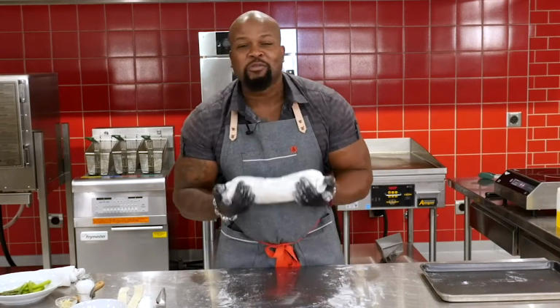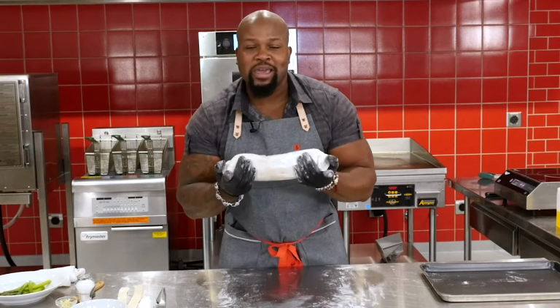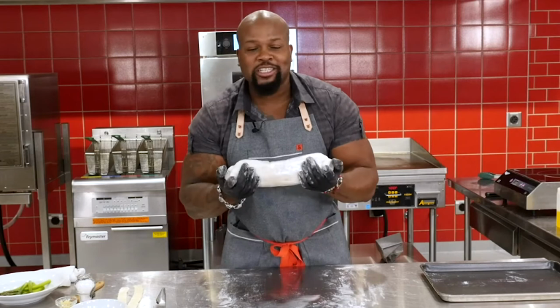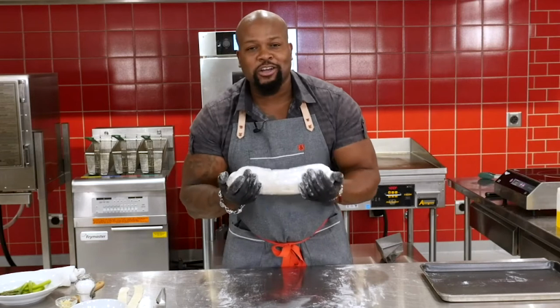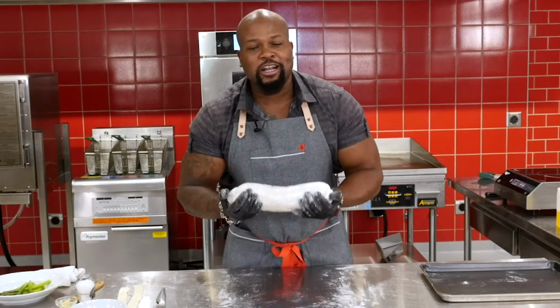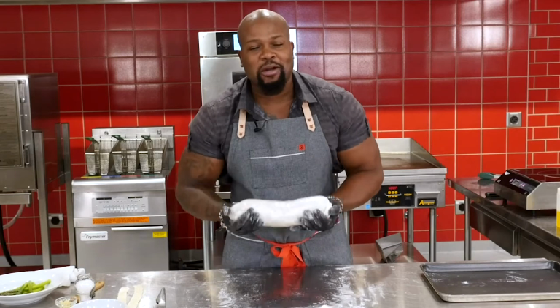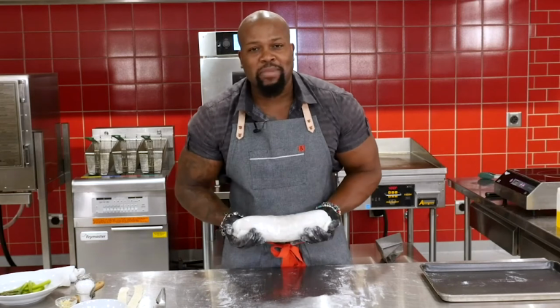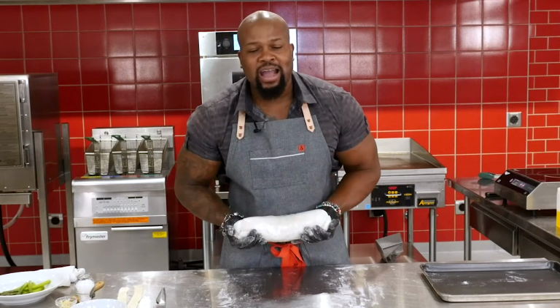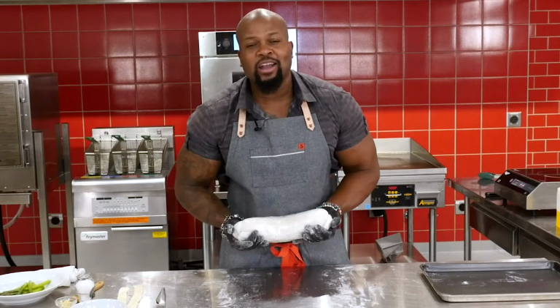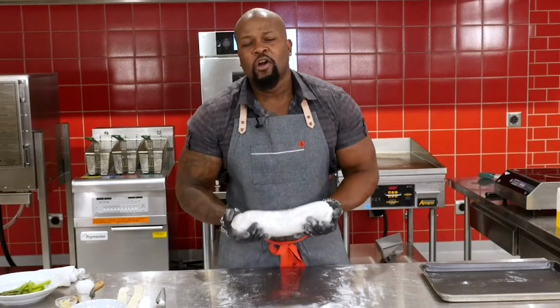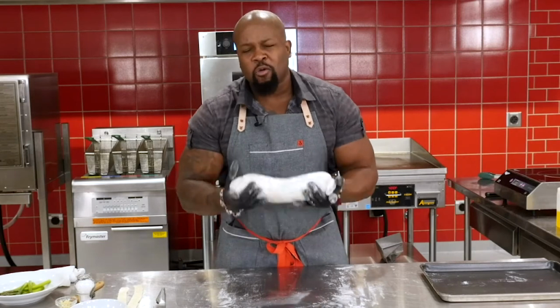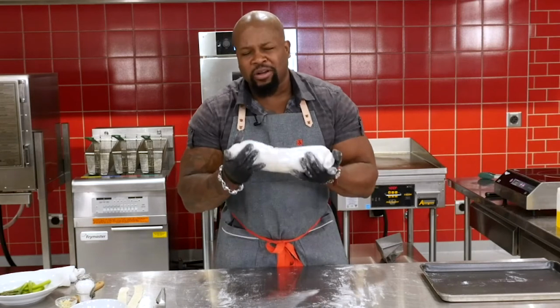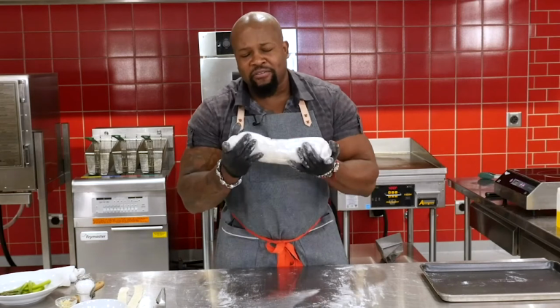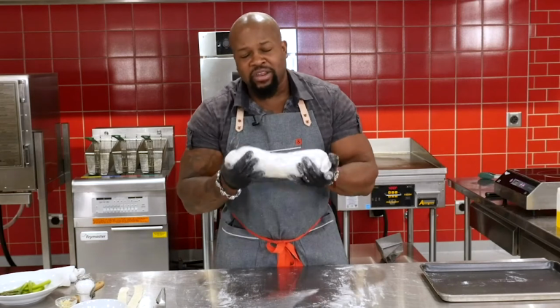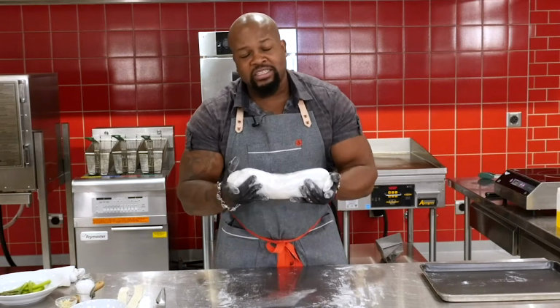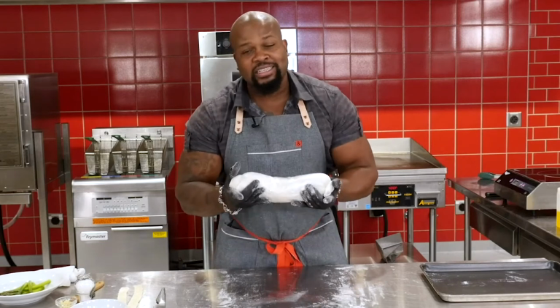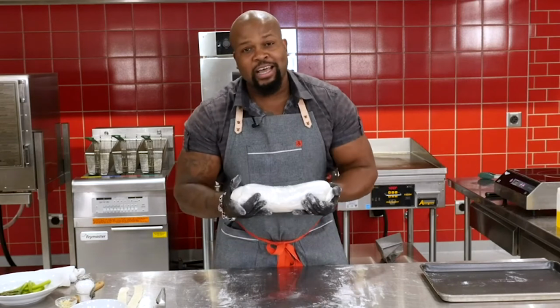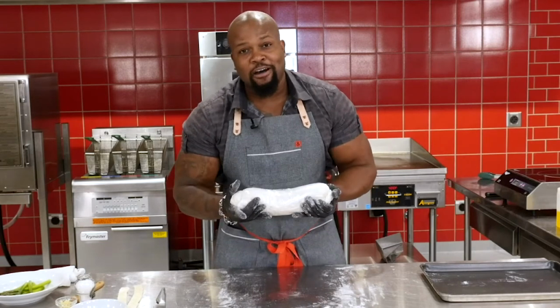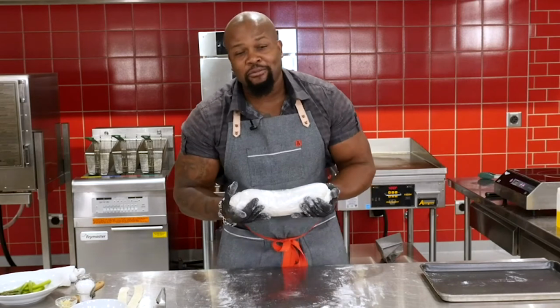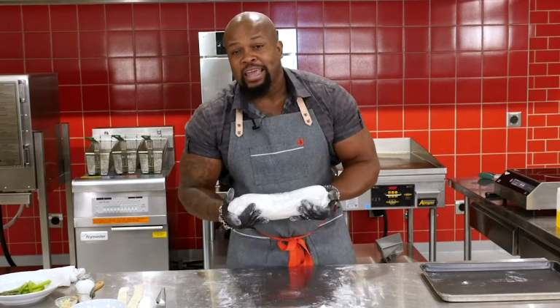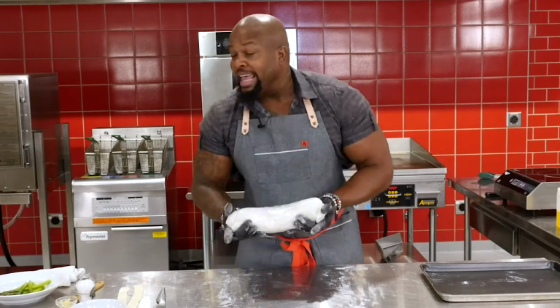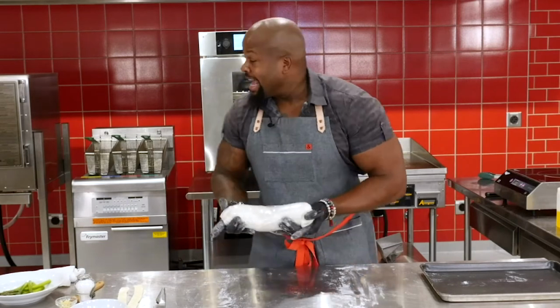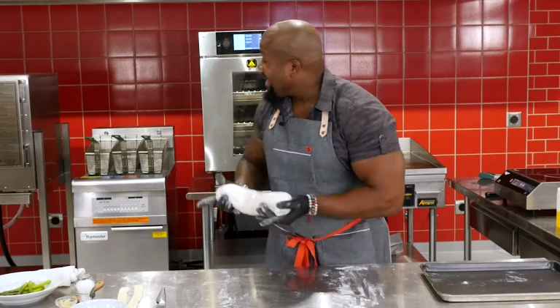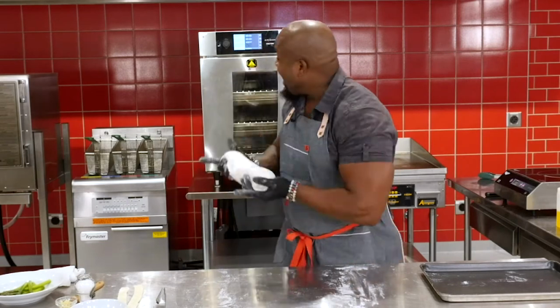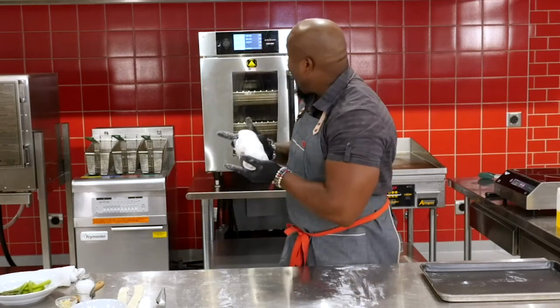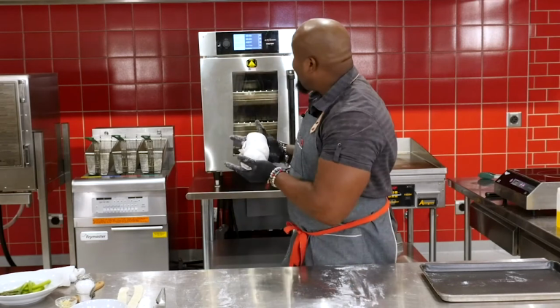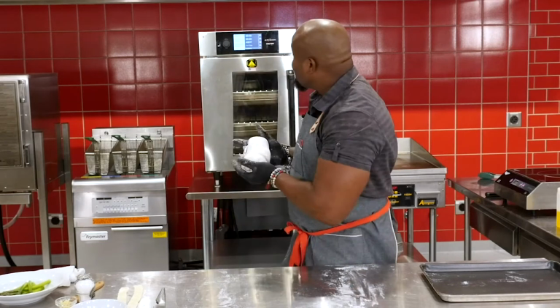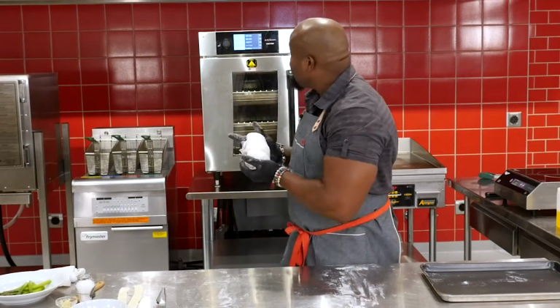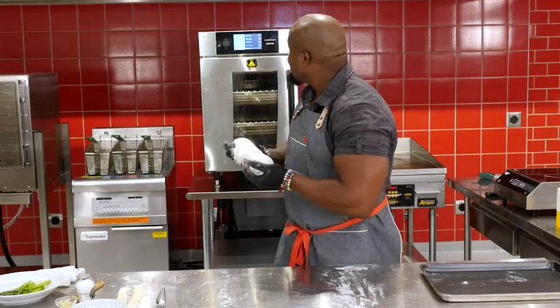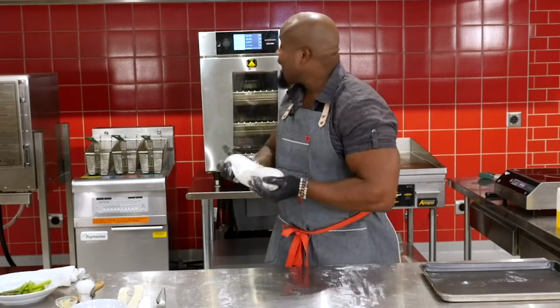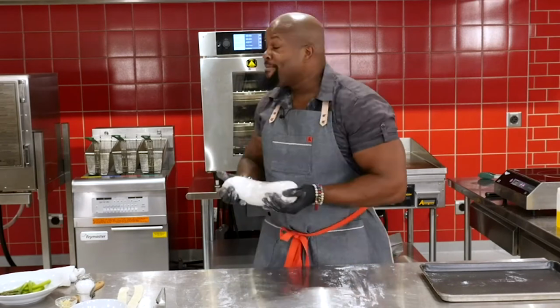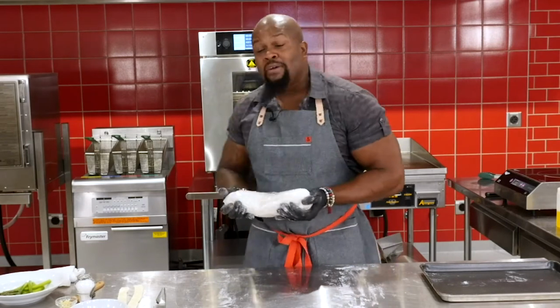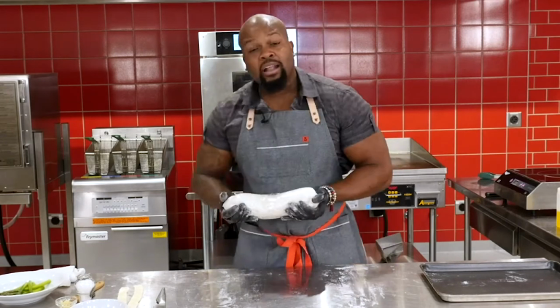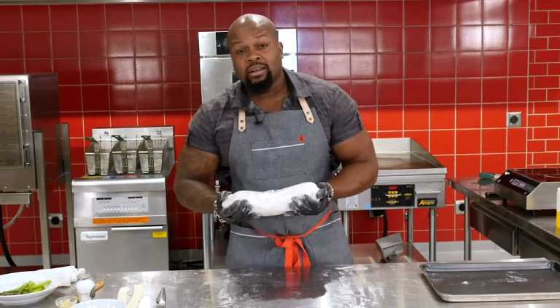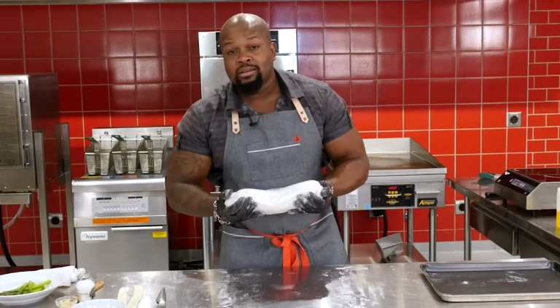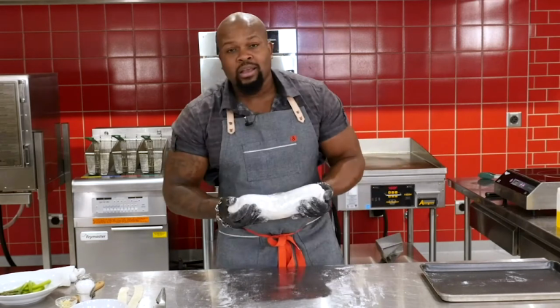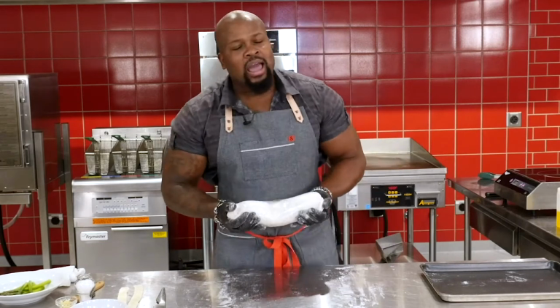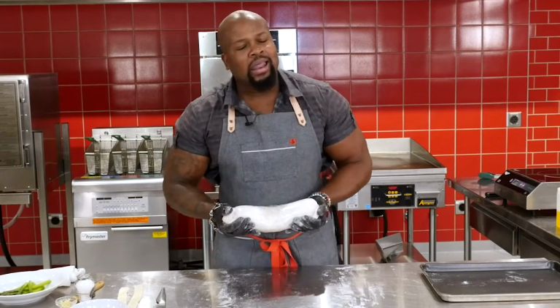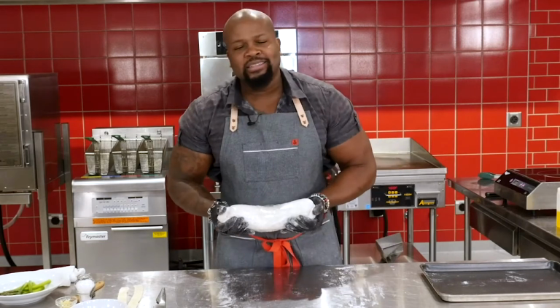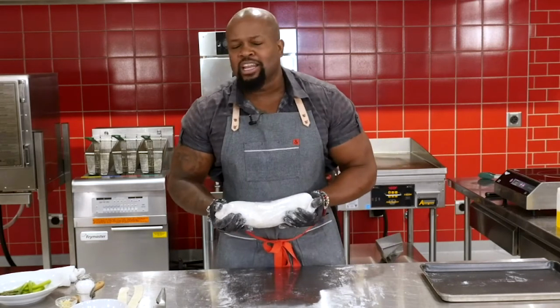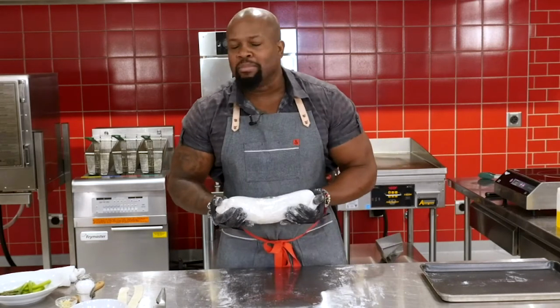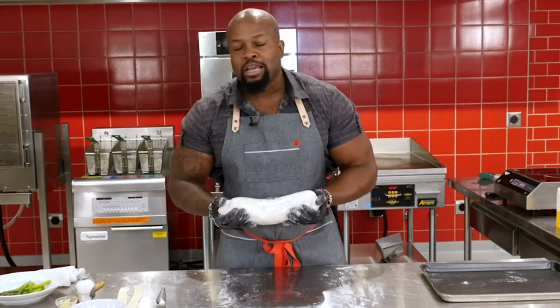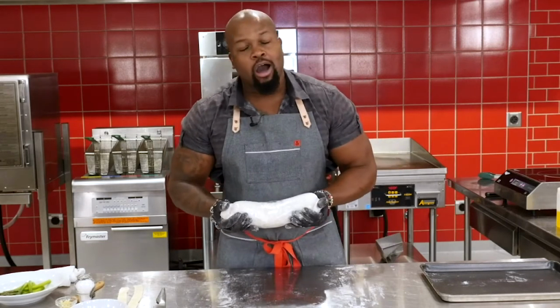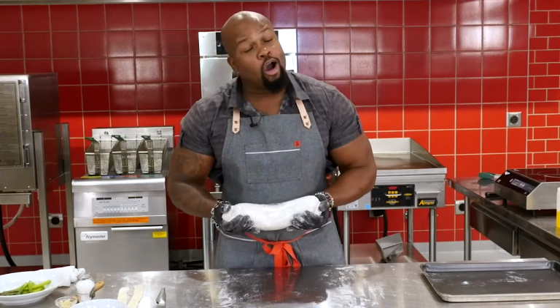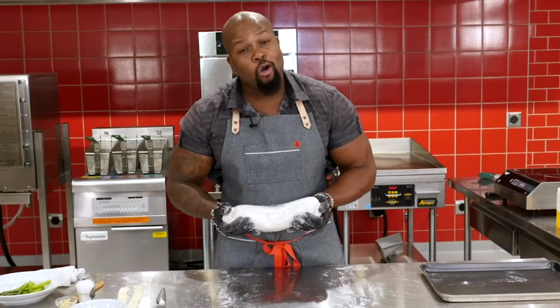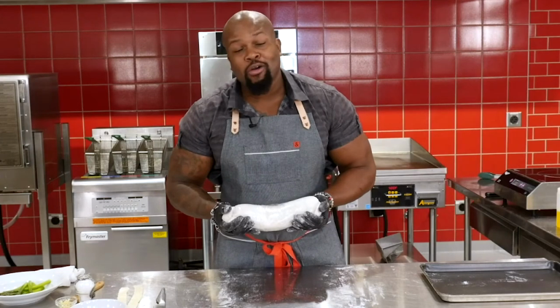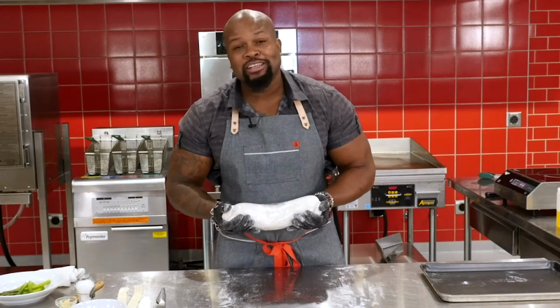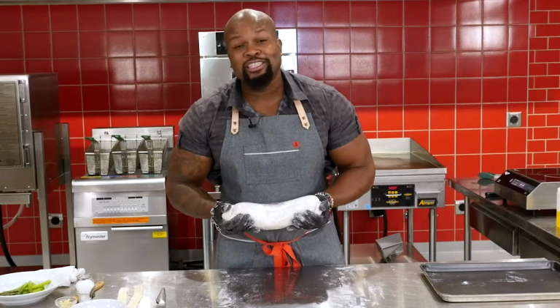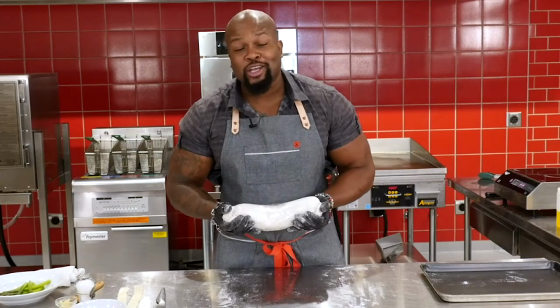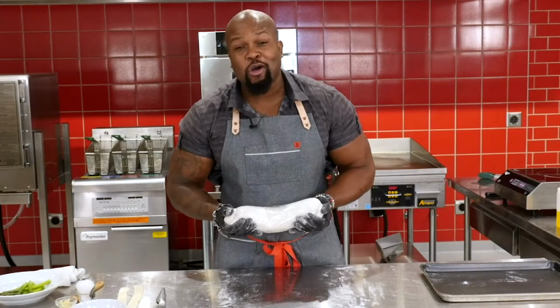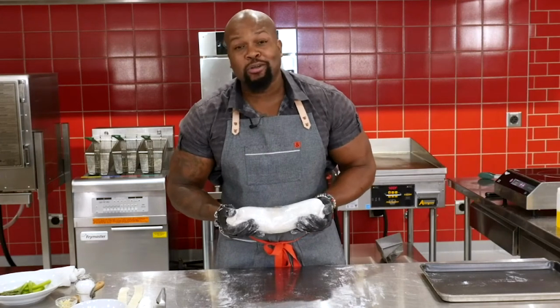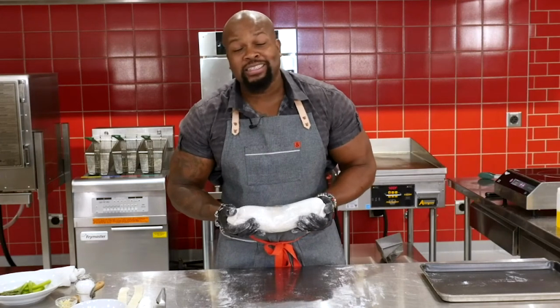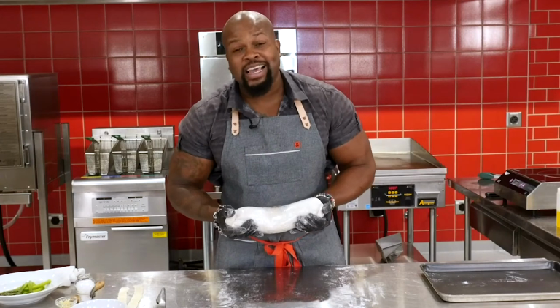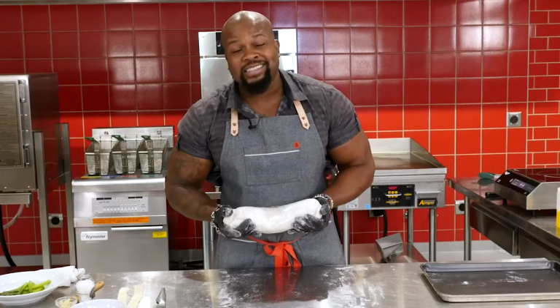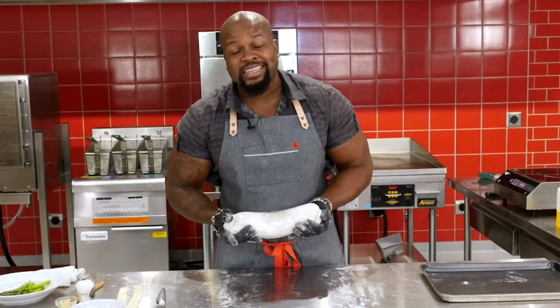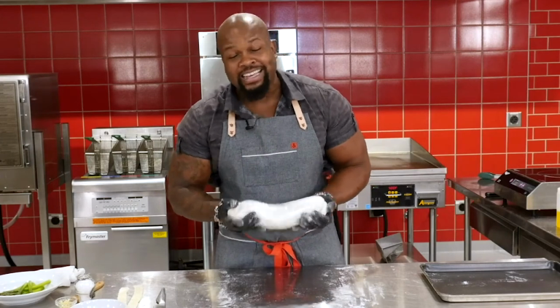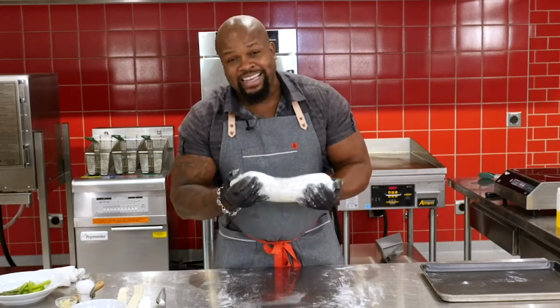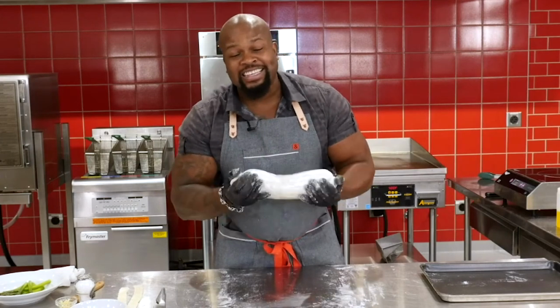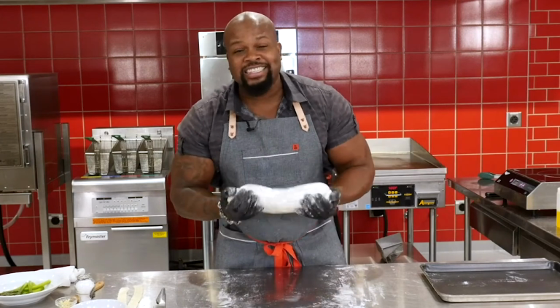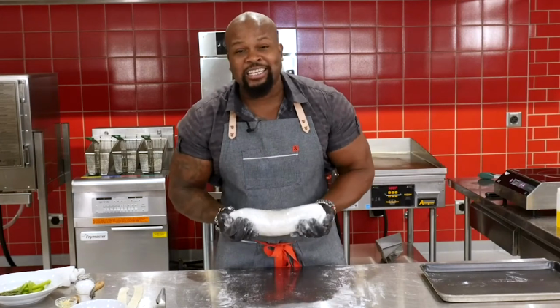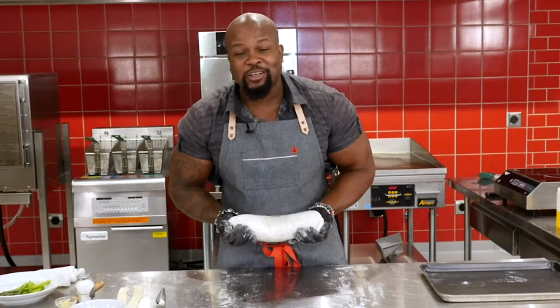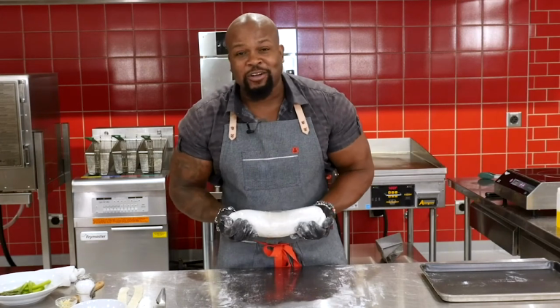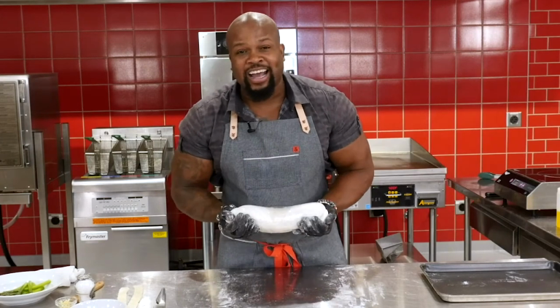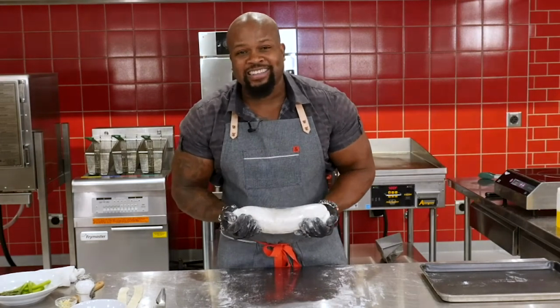It looks like a little burrito, but it's not — it's a pork Wellington. Make sure you come back. We're going to finish this off in the Alto Sham Vector and it's going to be oh so tasty. Stay tuned, guys.